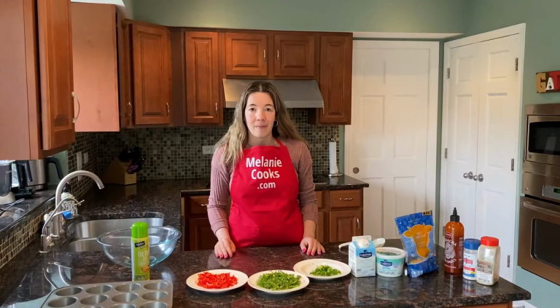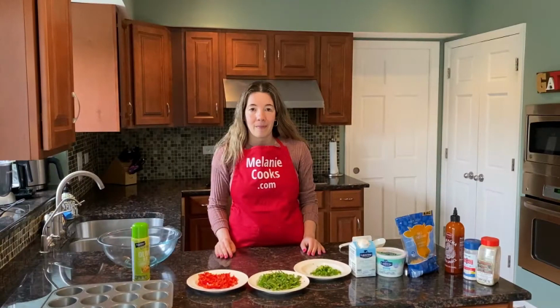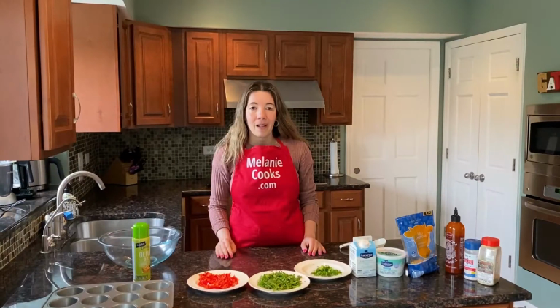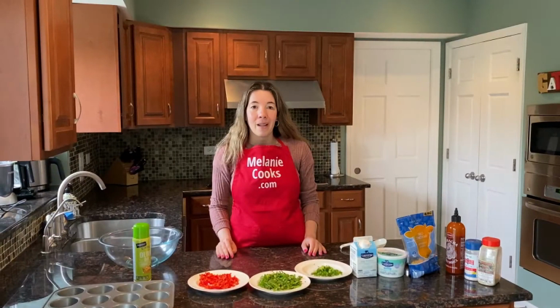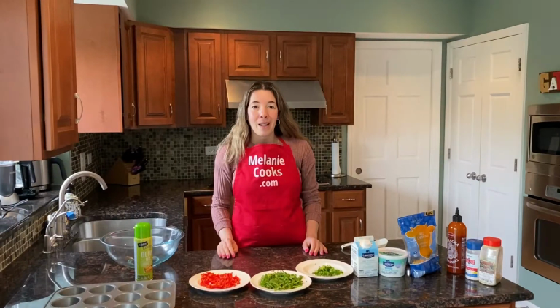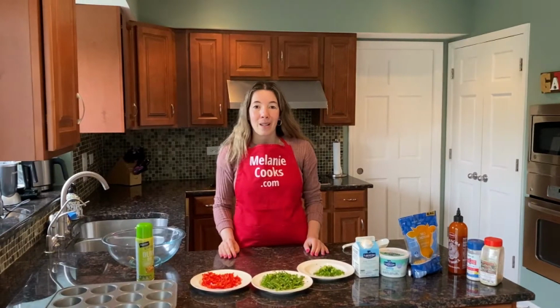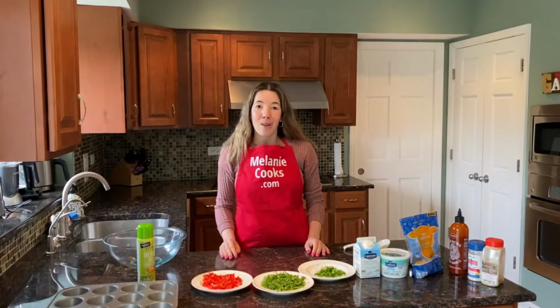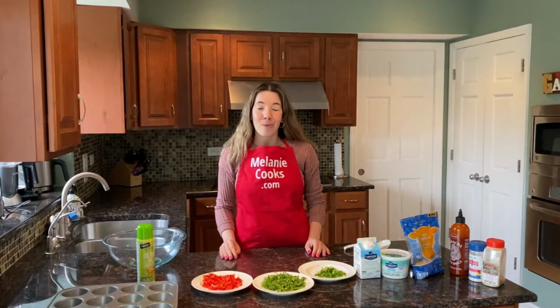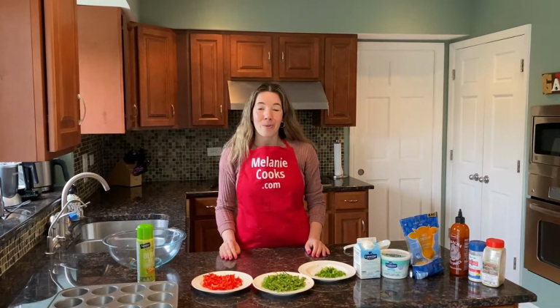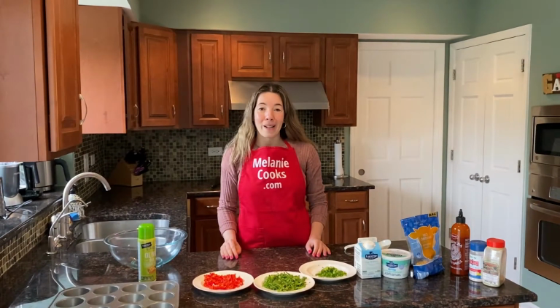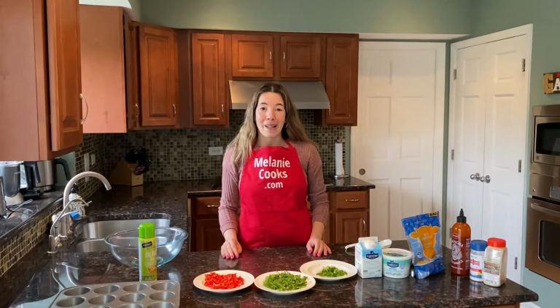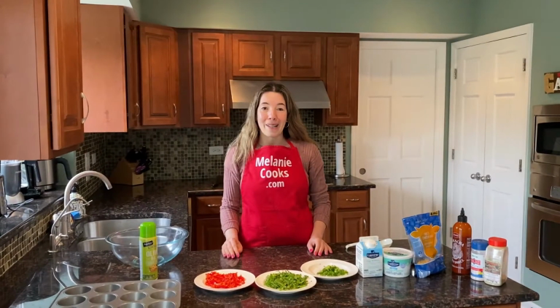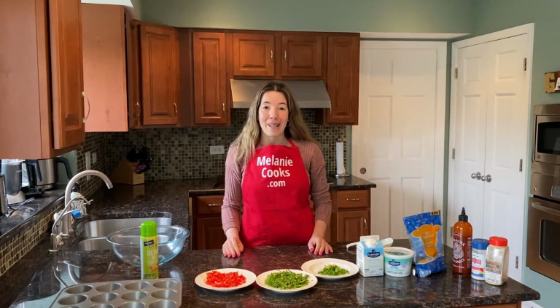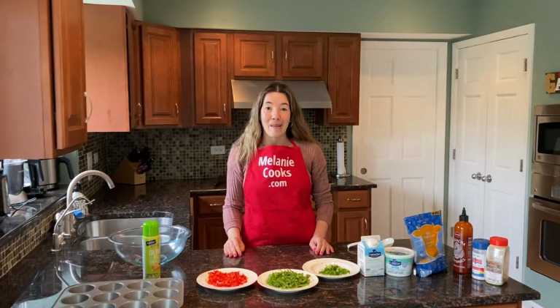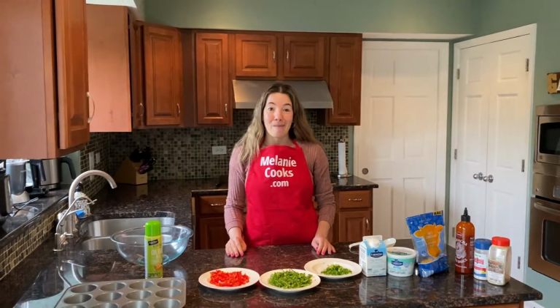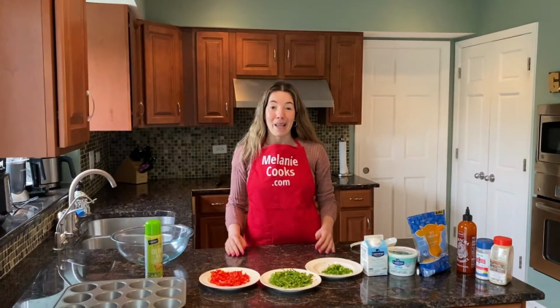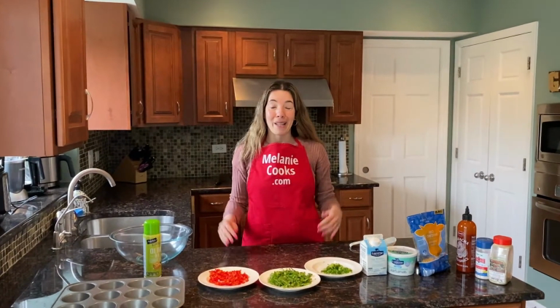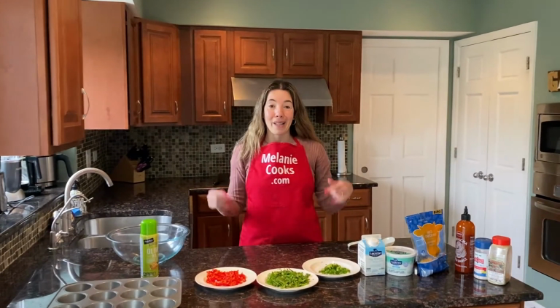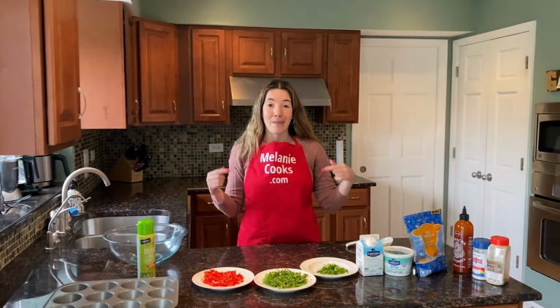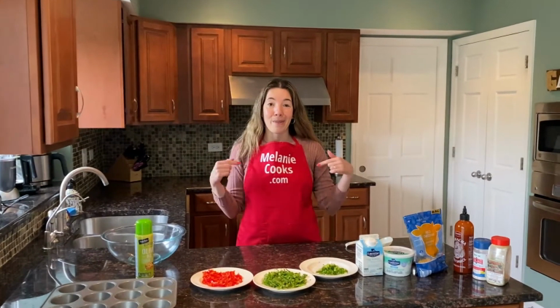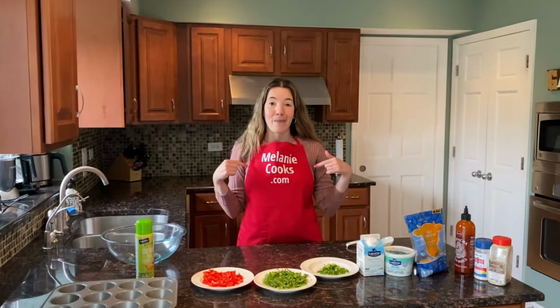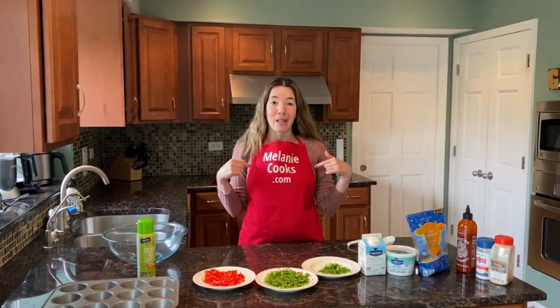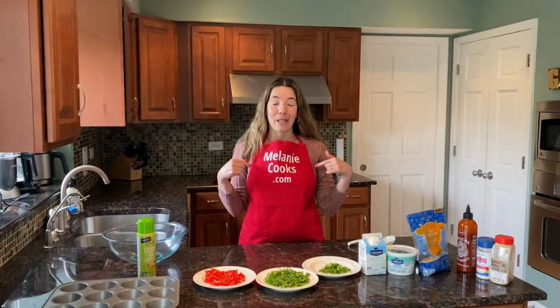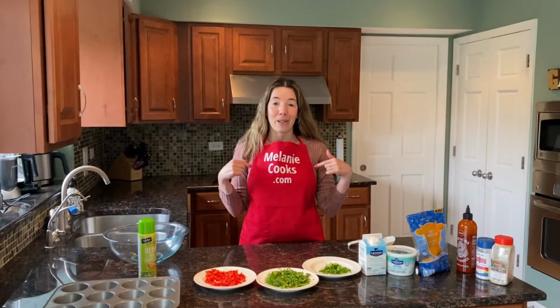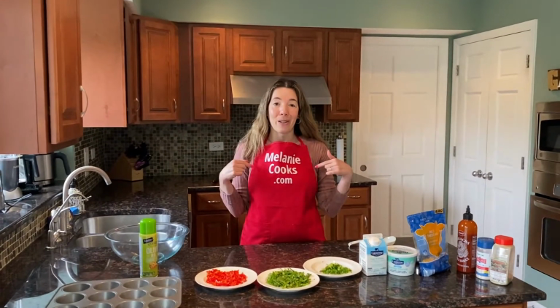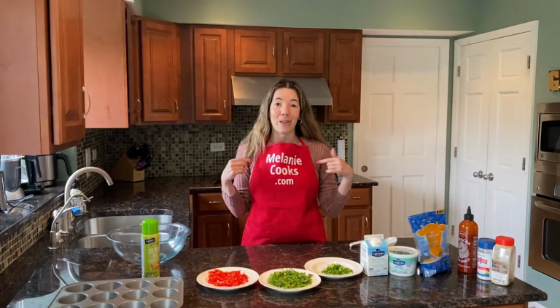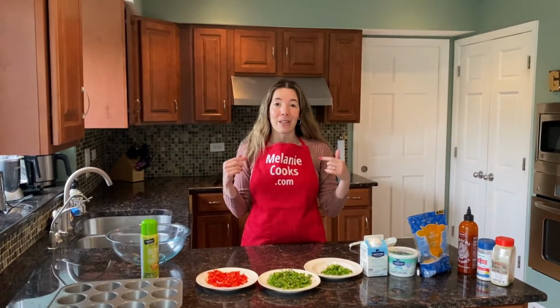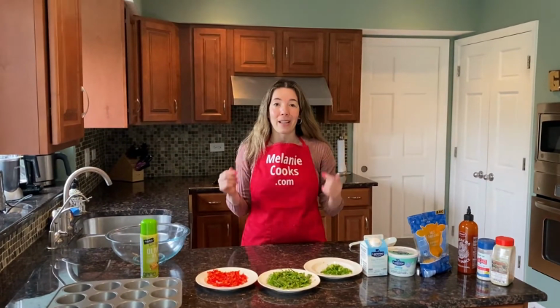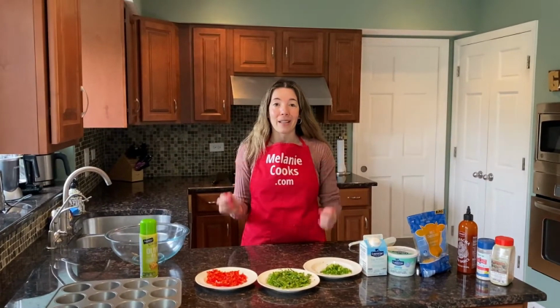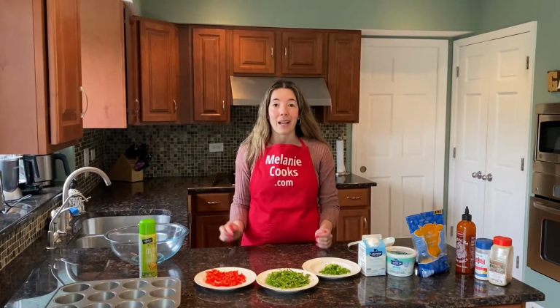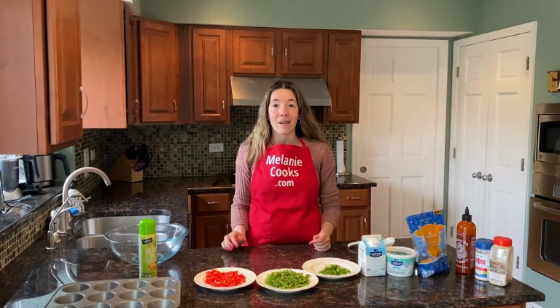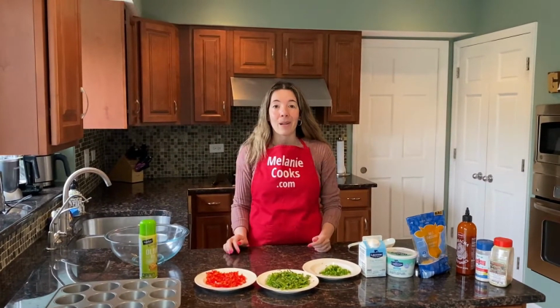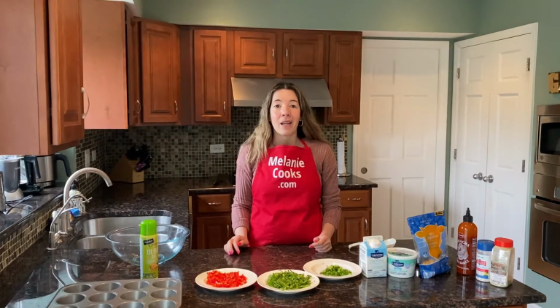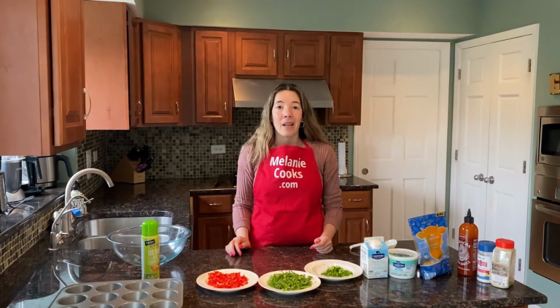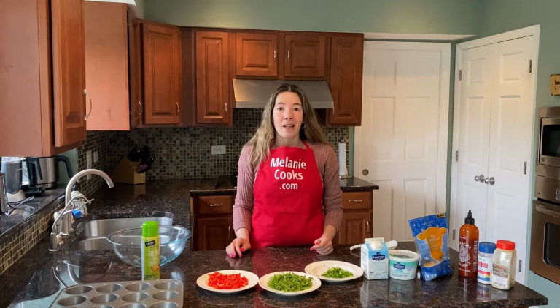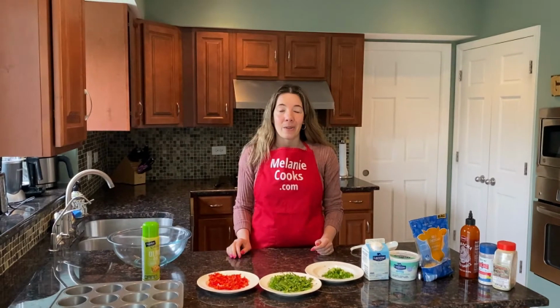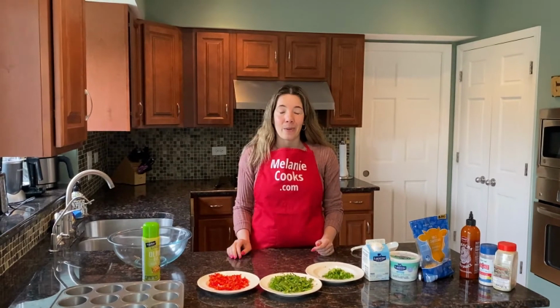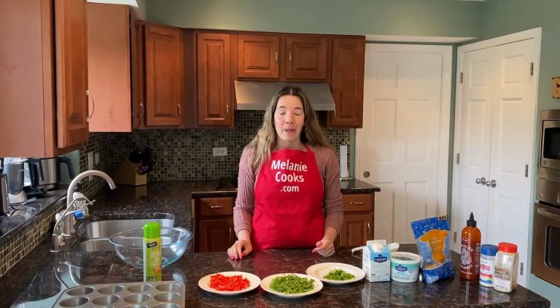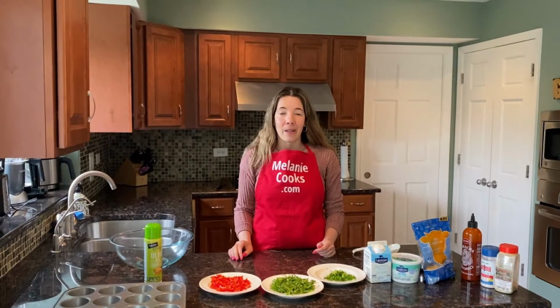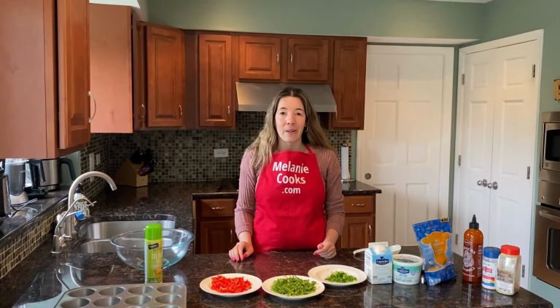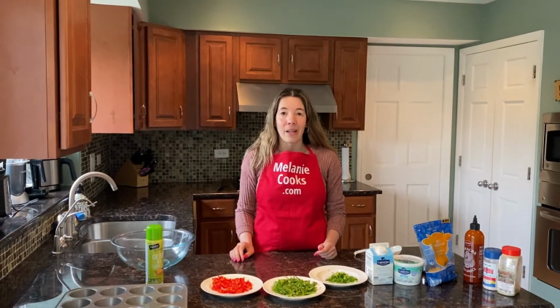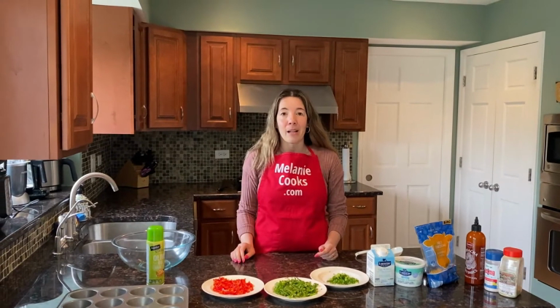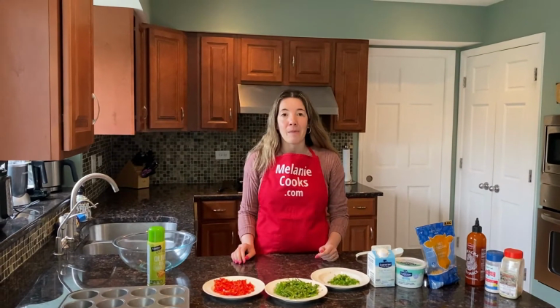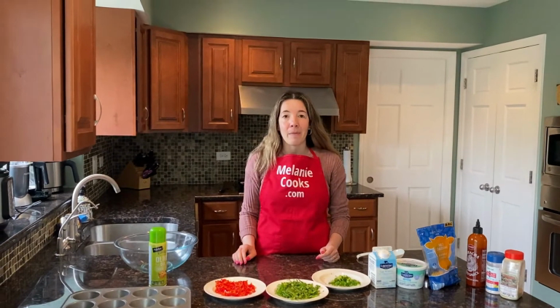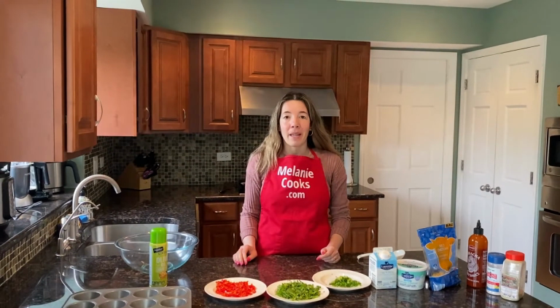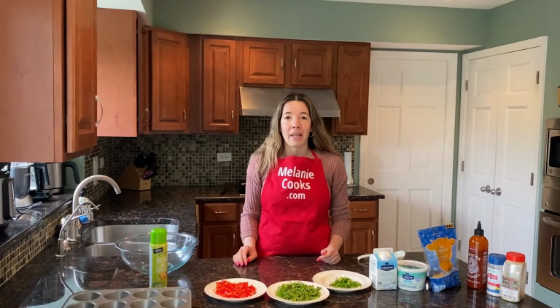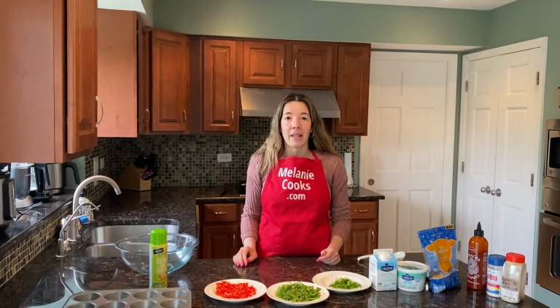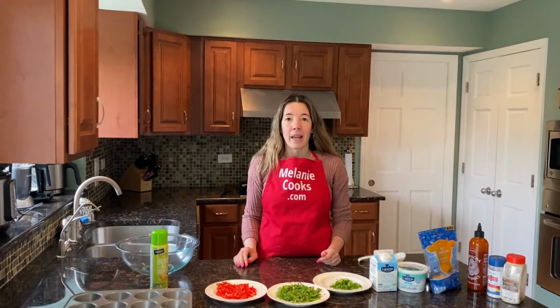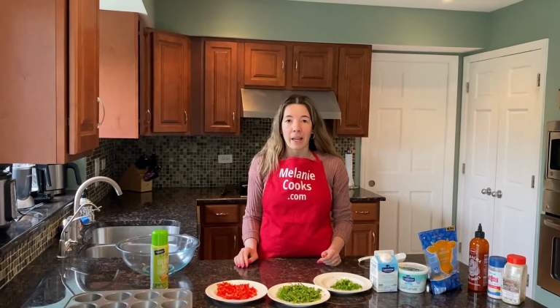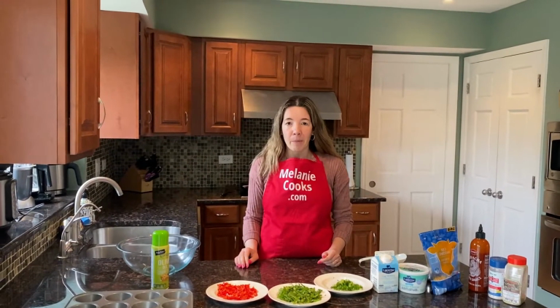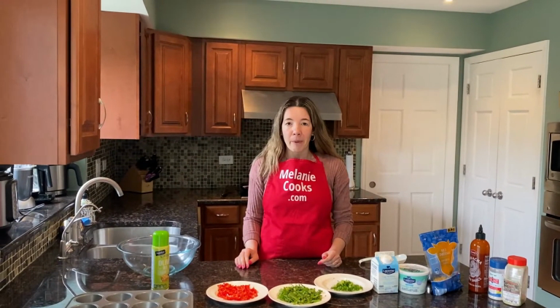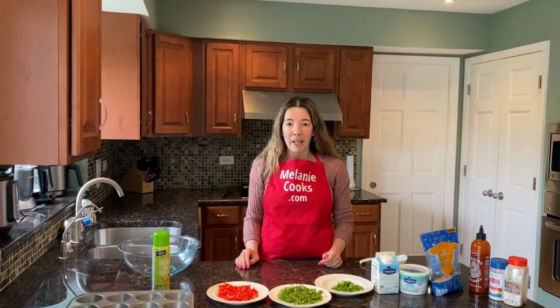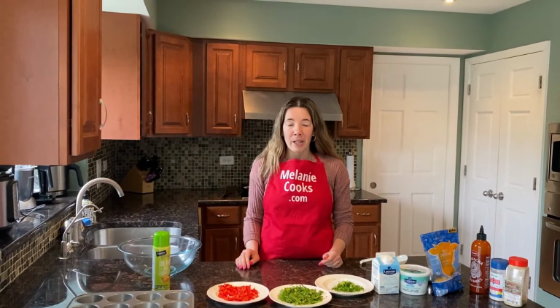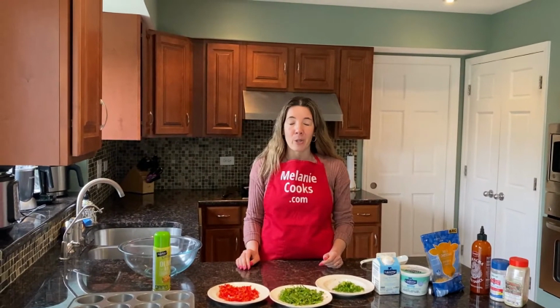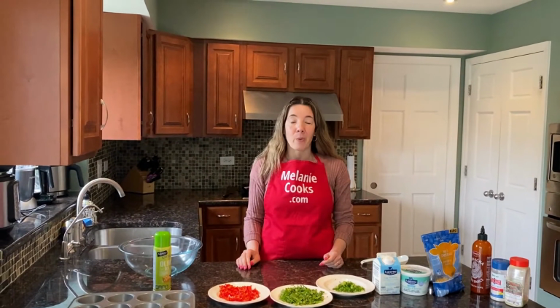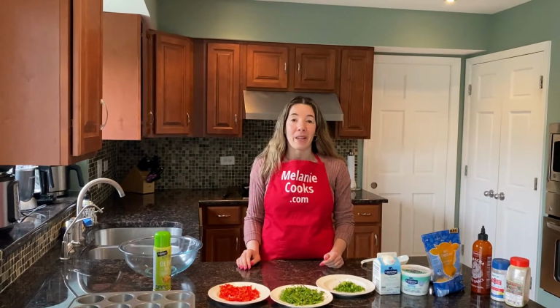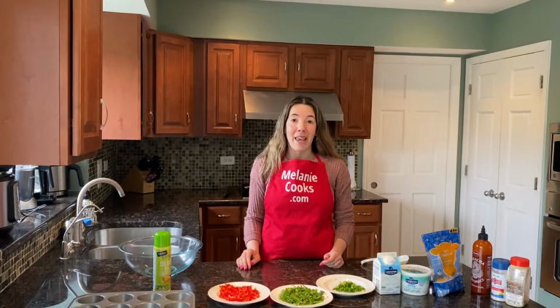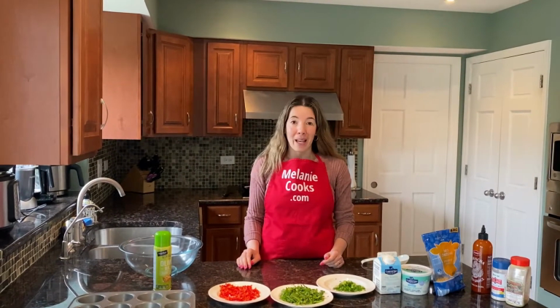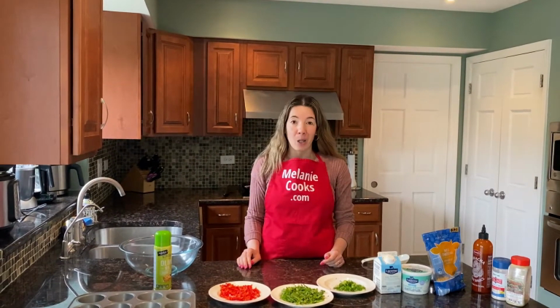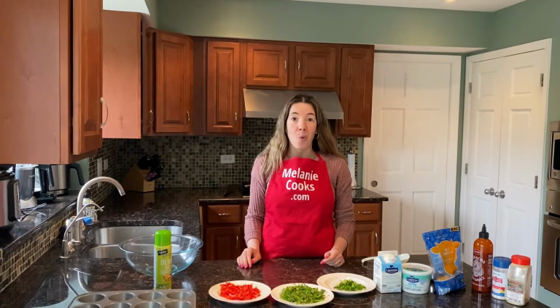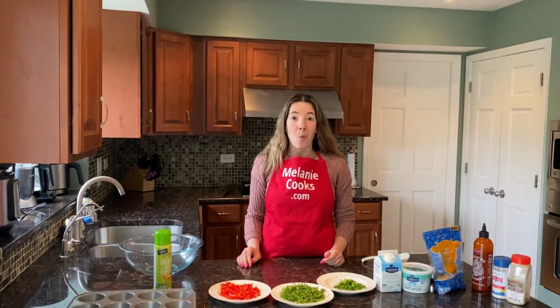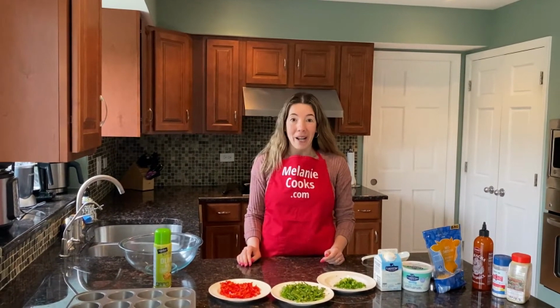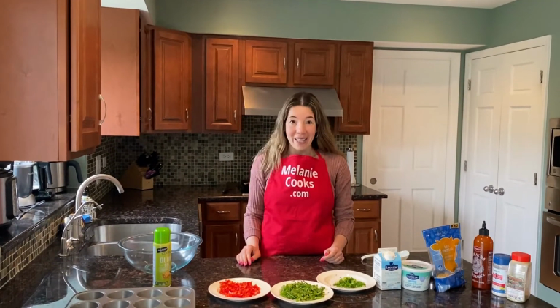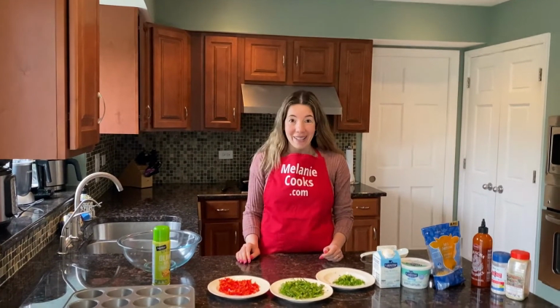Hello friends, I'm Melanie from melaniecooks.com and today I'm making egg bites with egg whites.